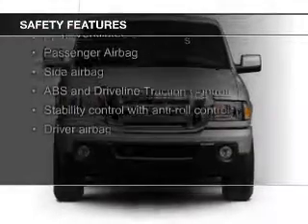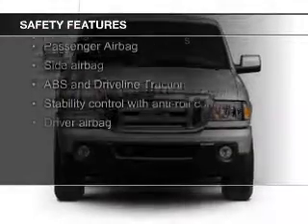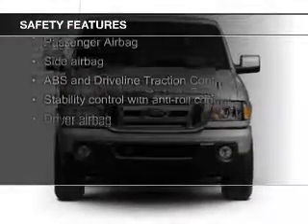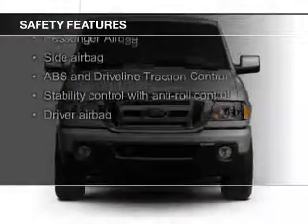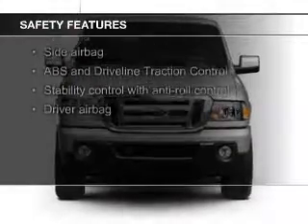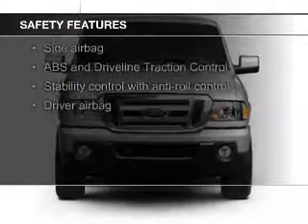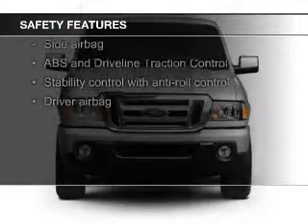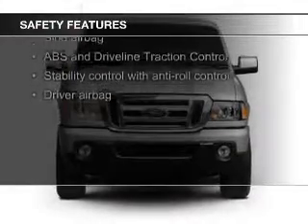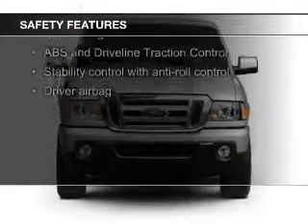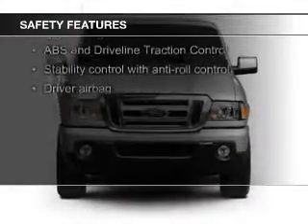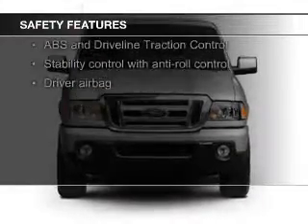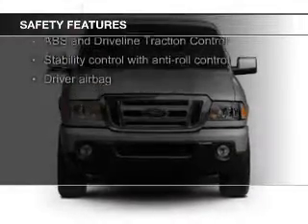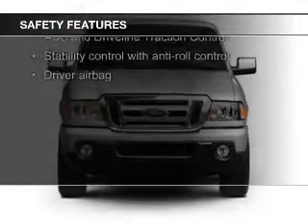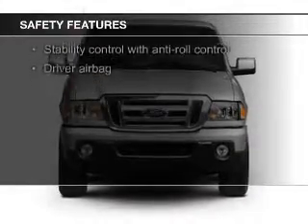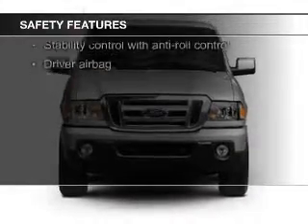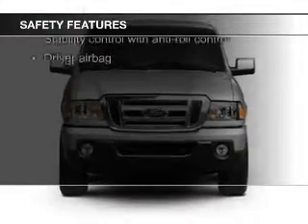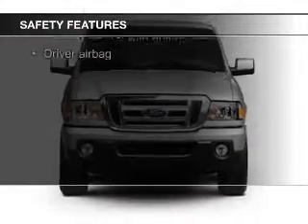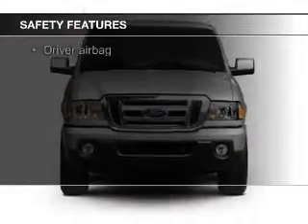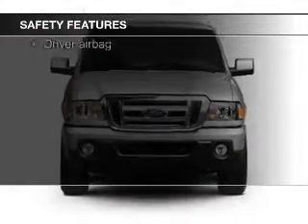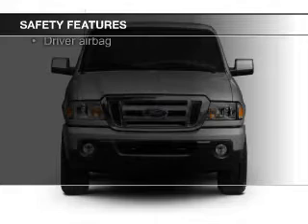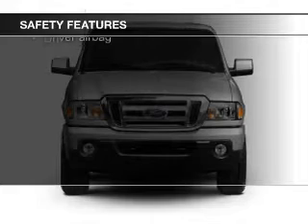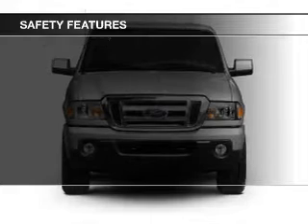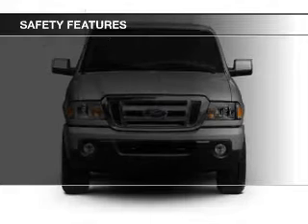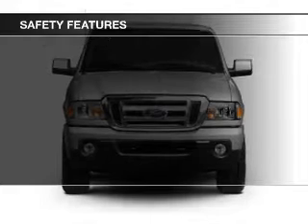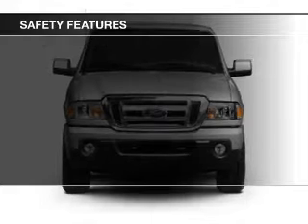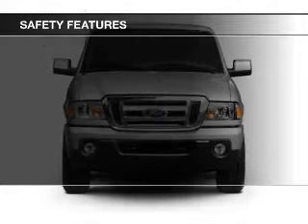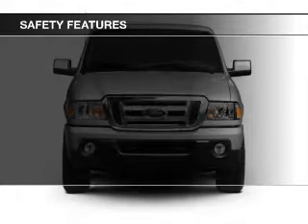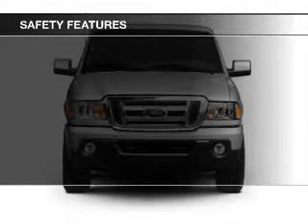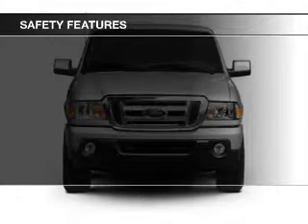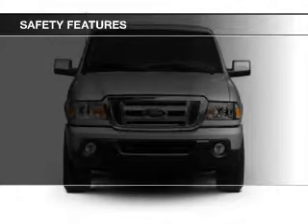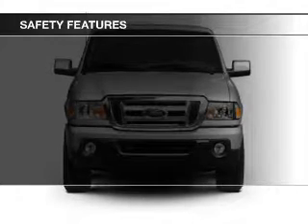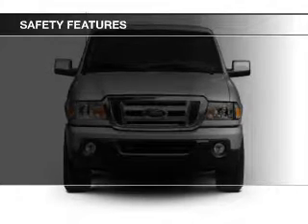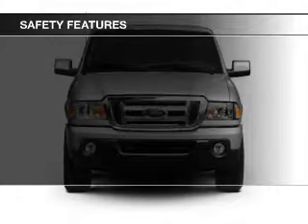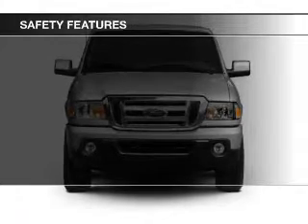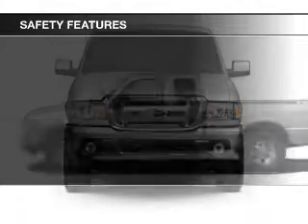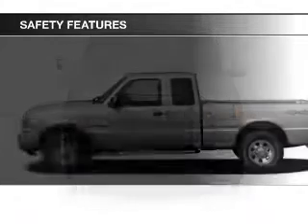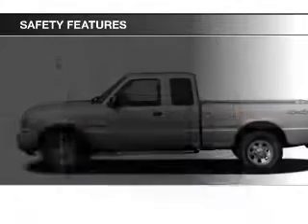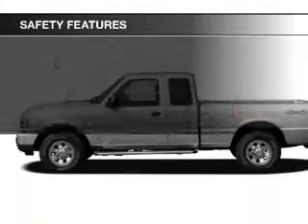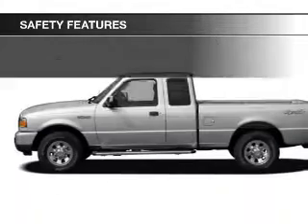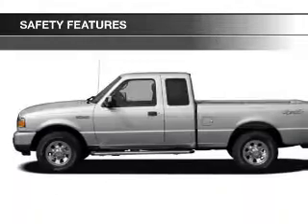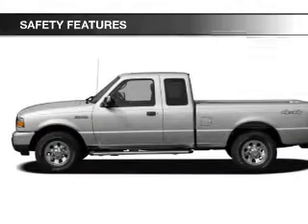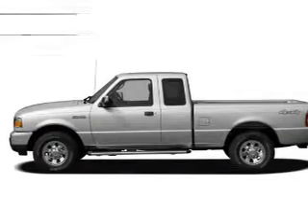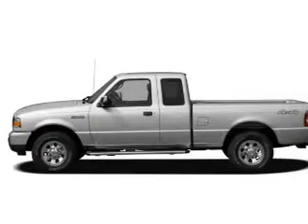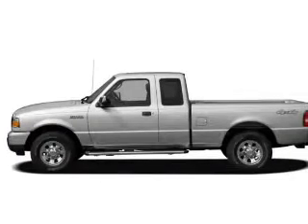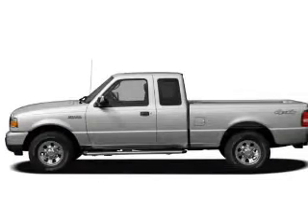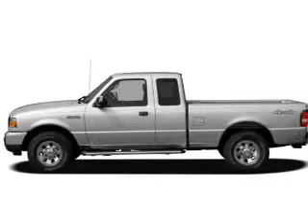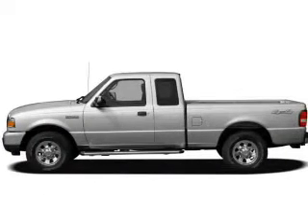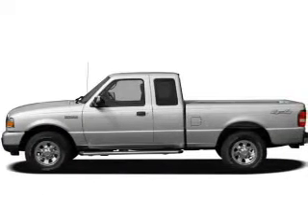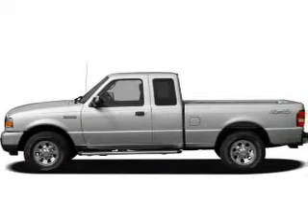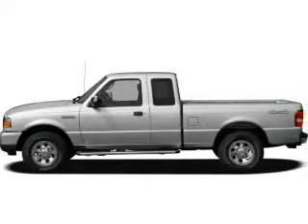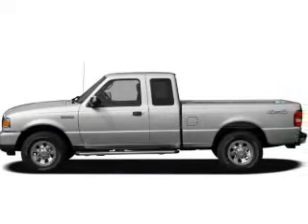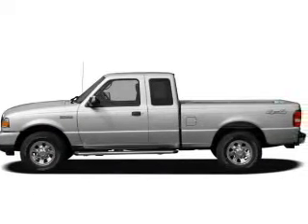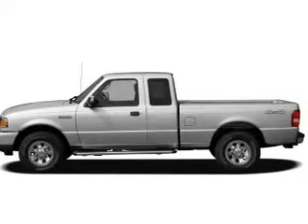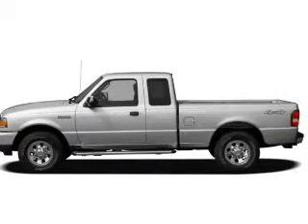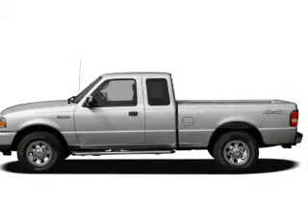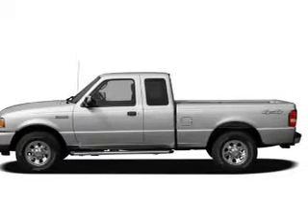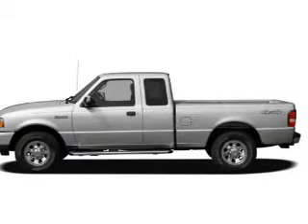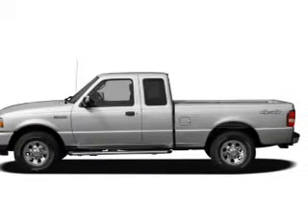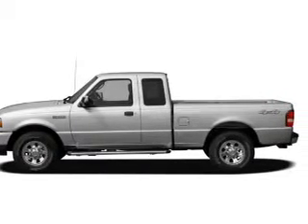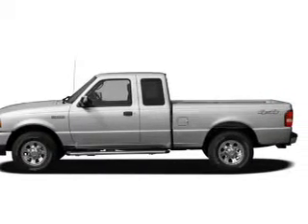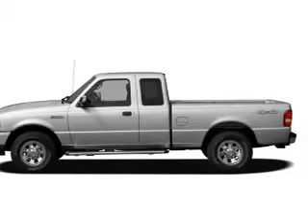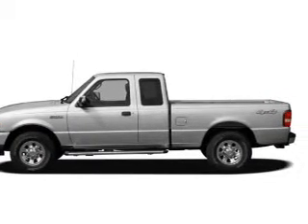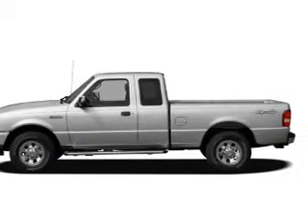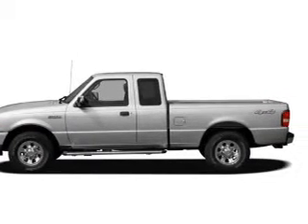Fog lights, side airbags, traction control, stability control, a passenger airbag, and low tire pressure warning.